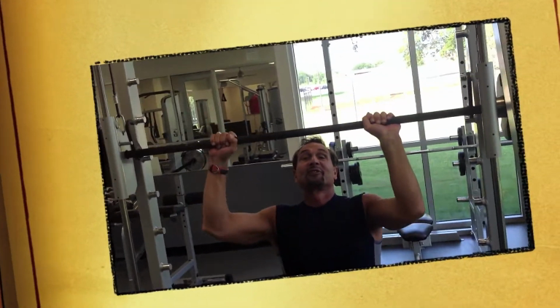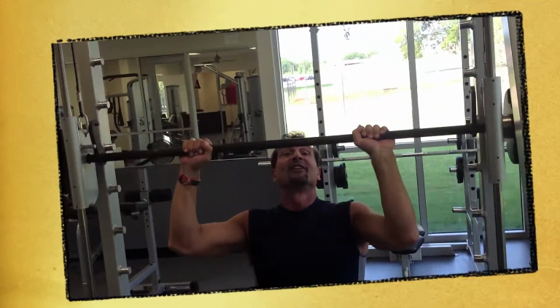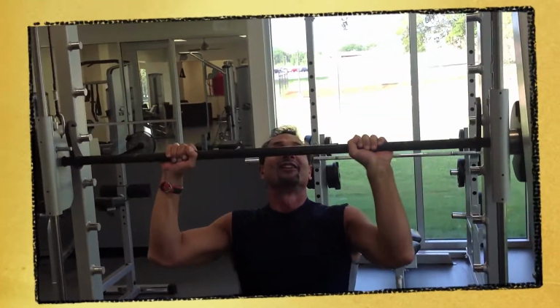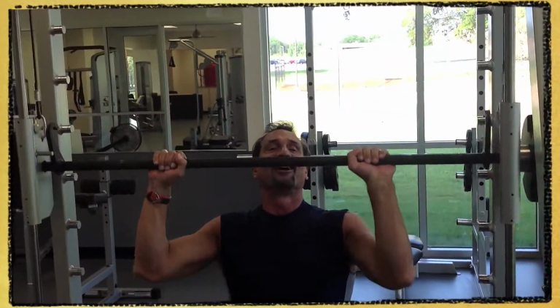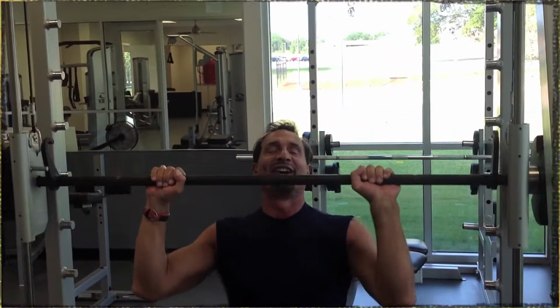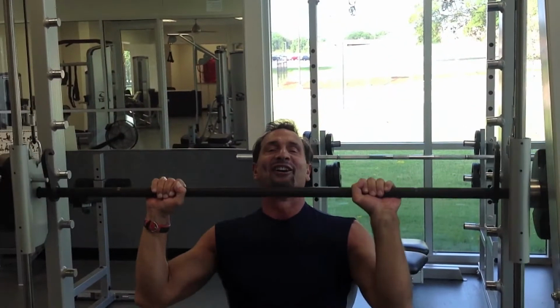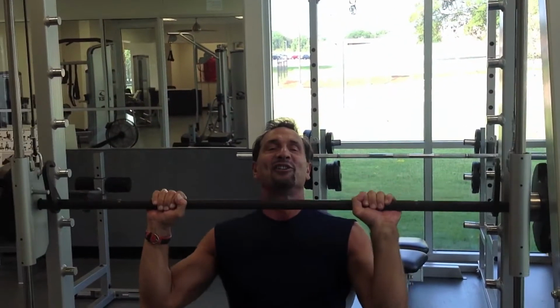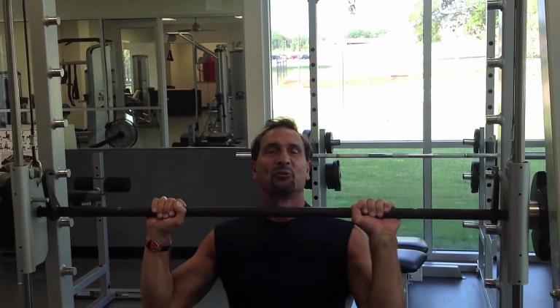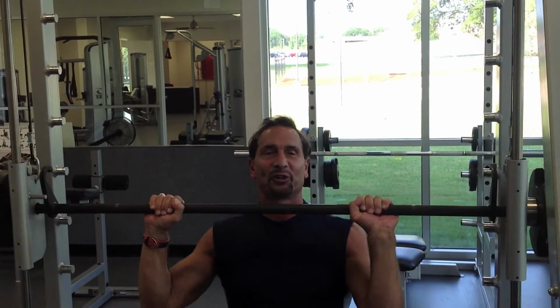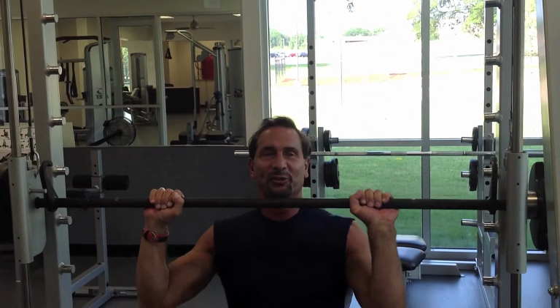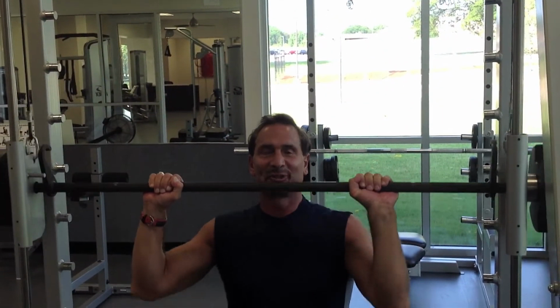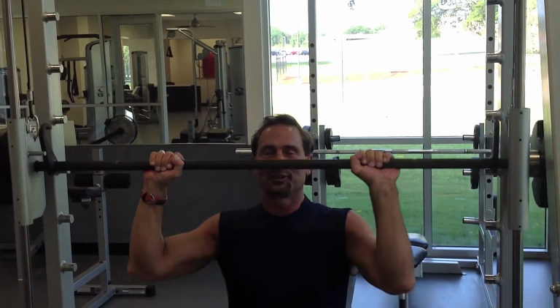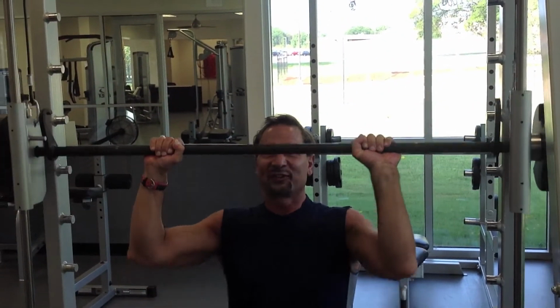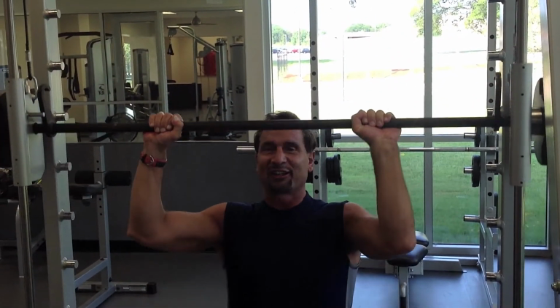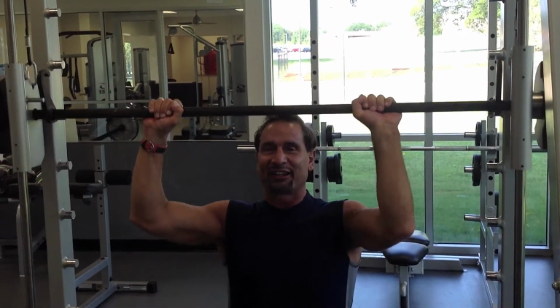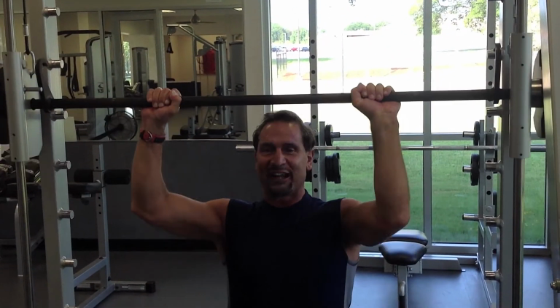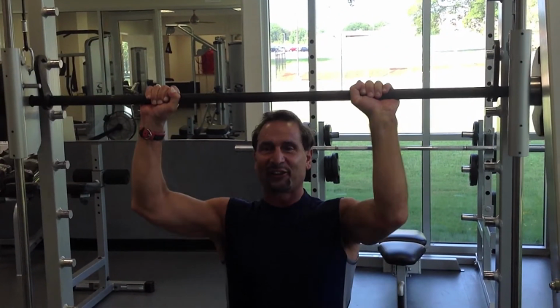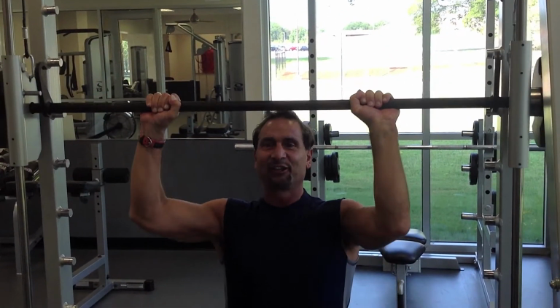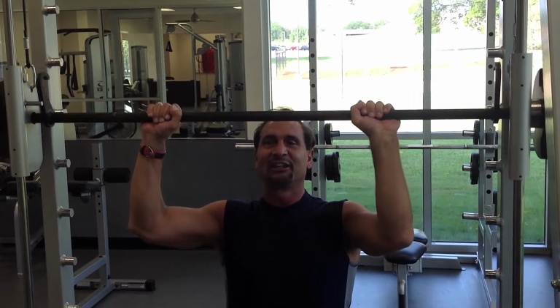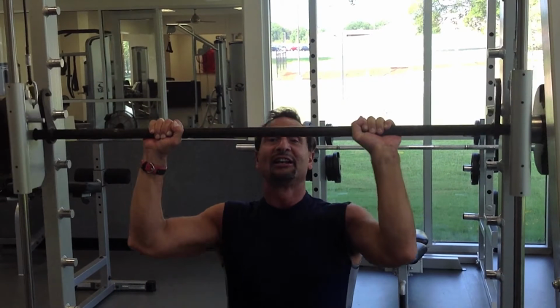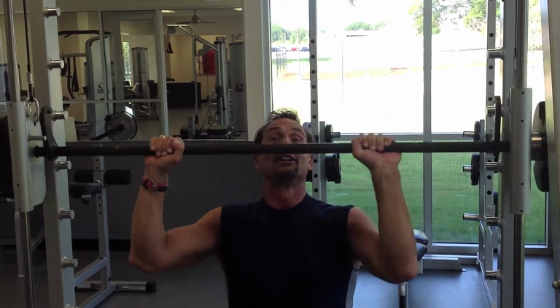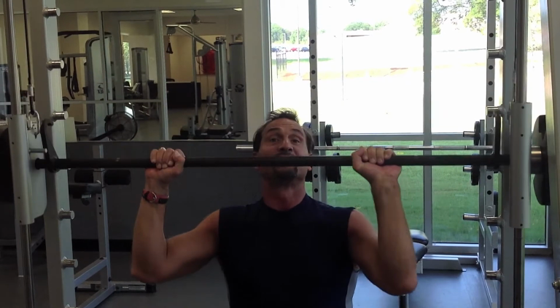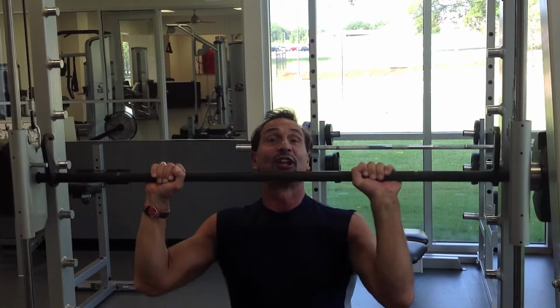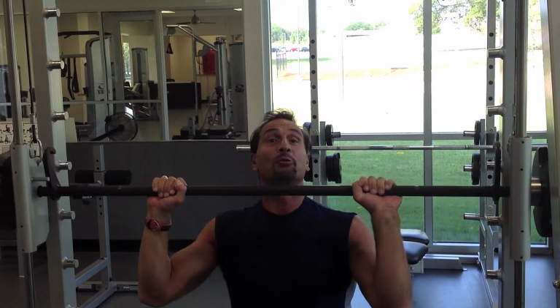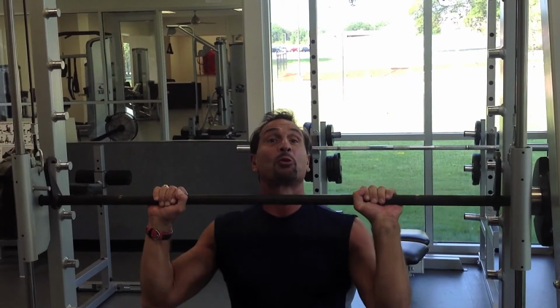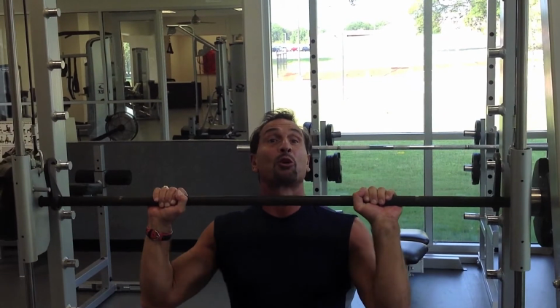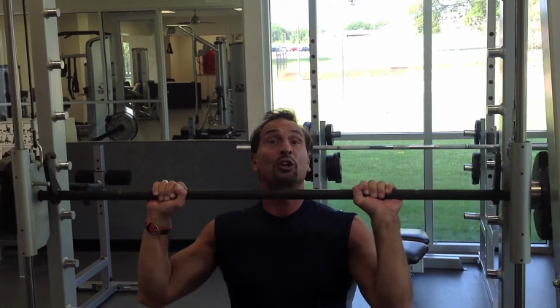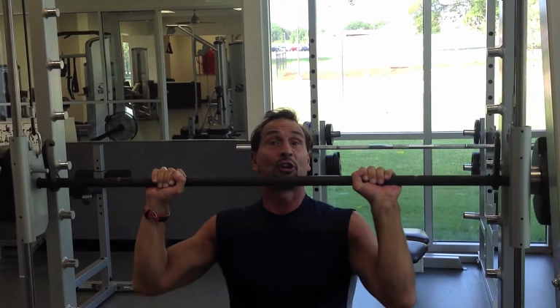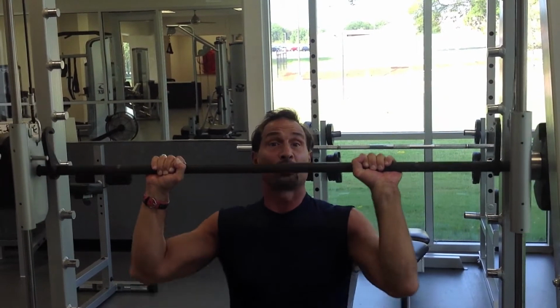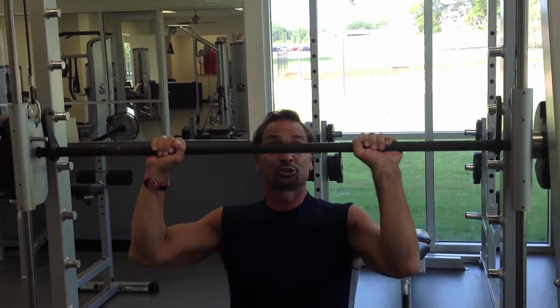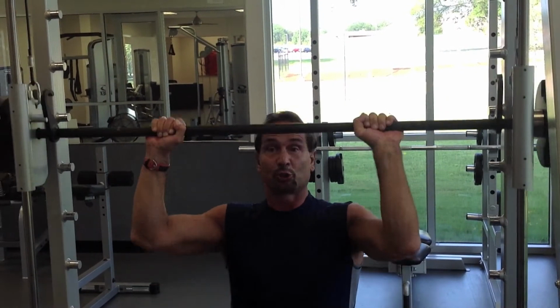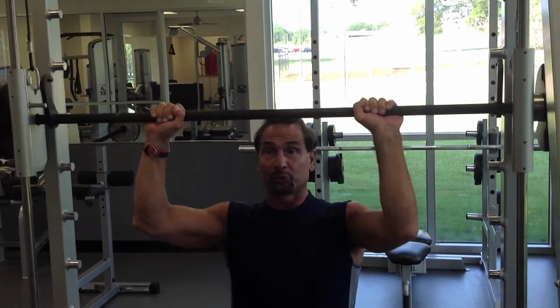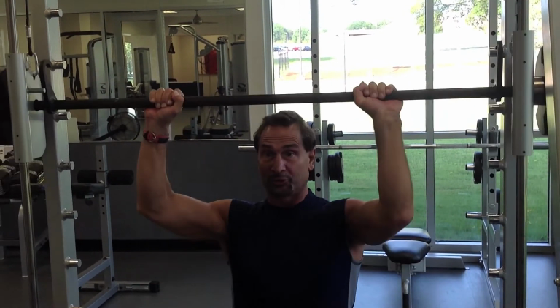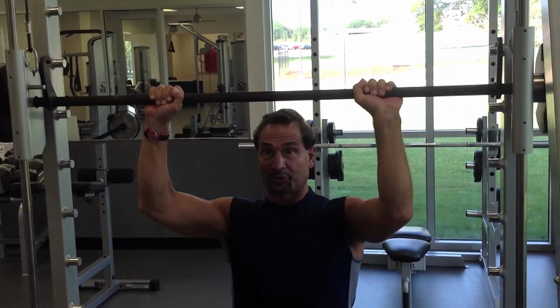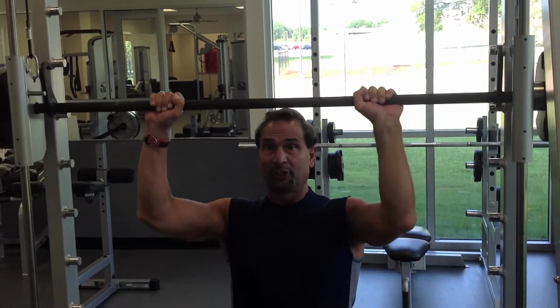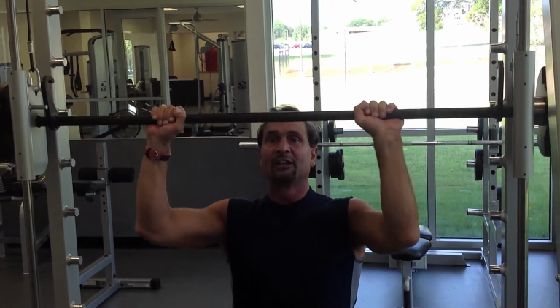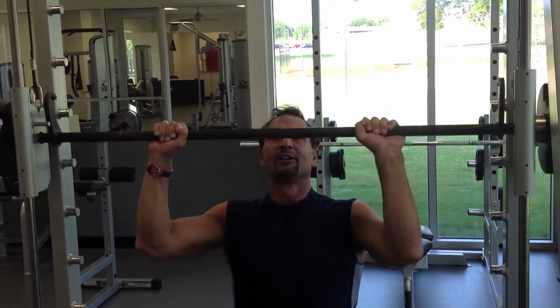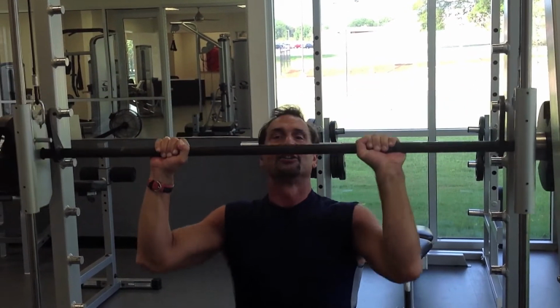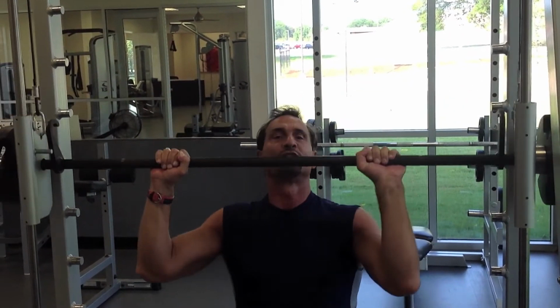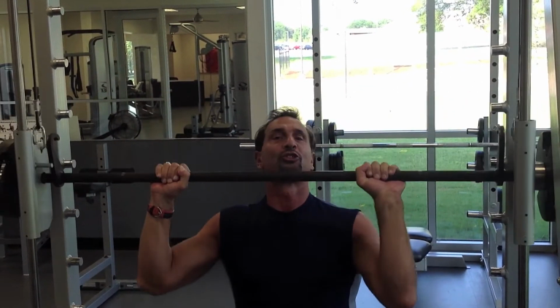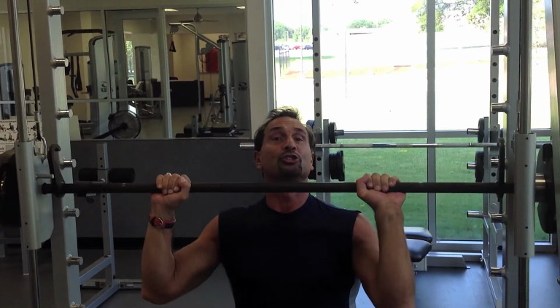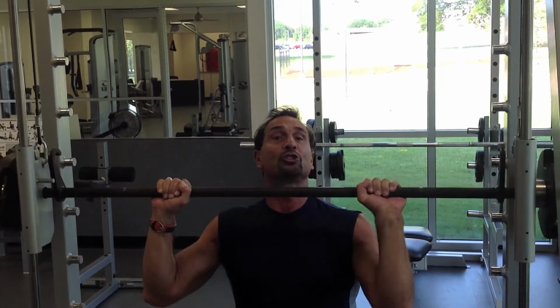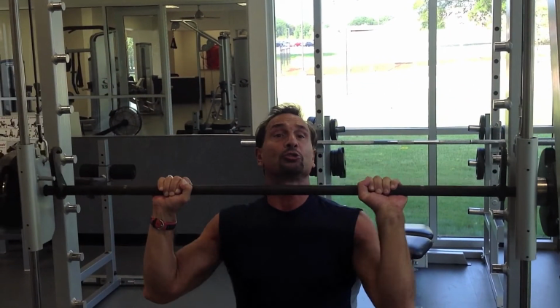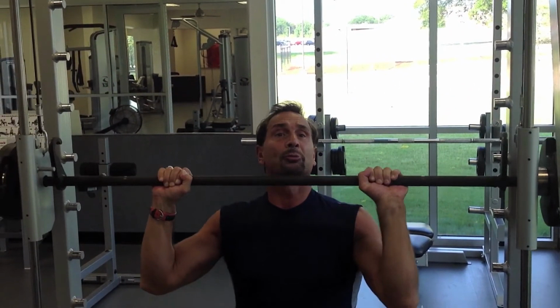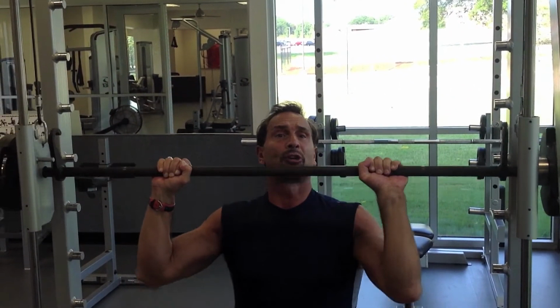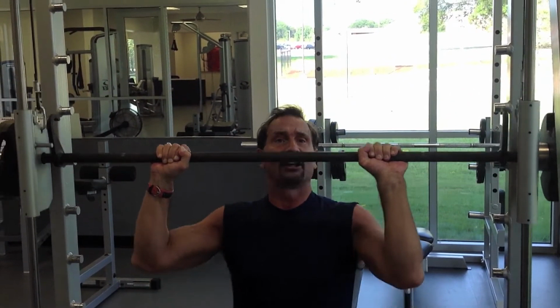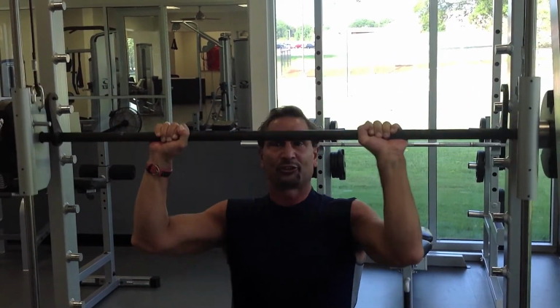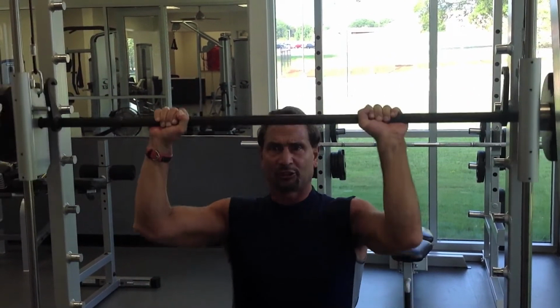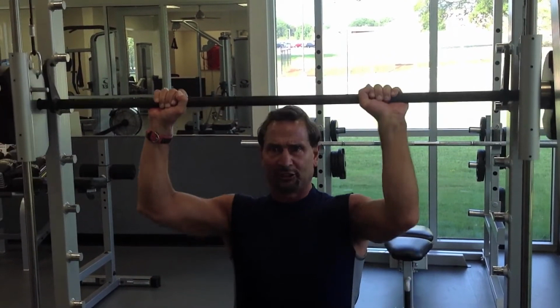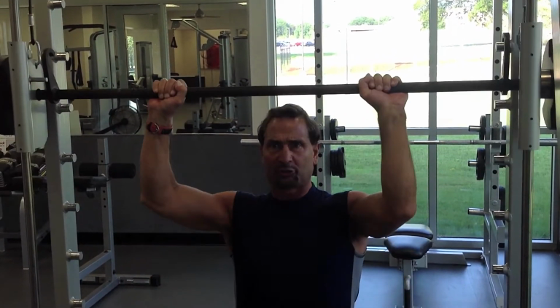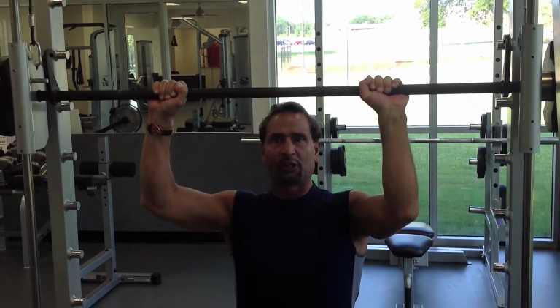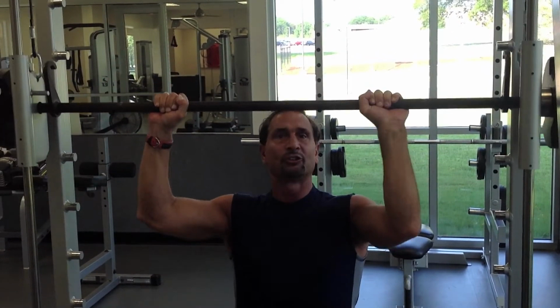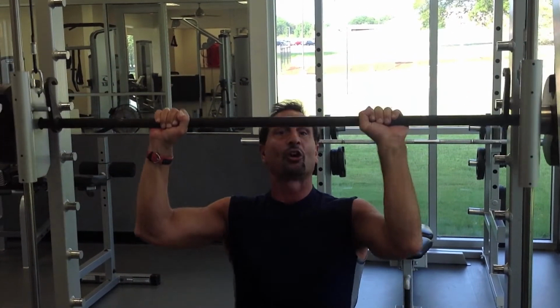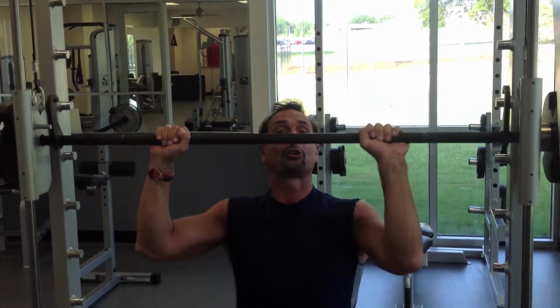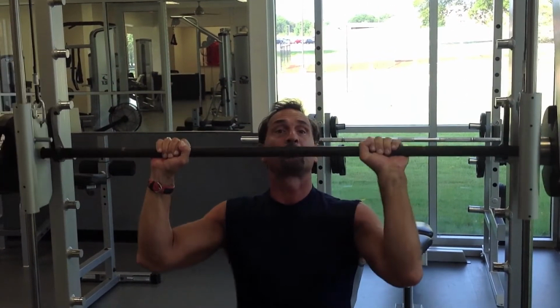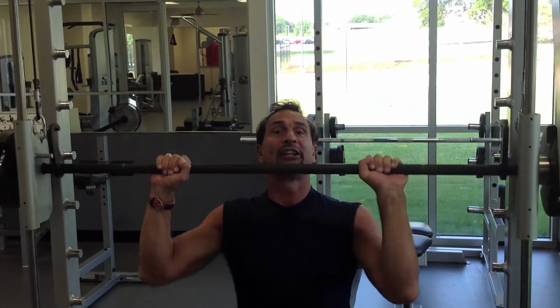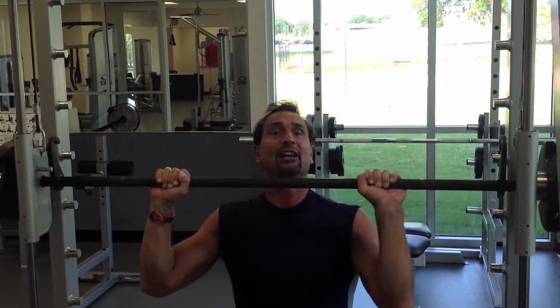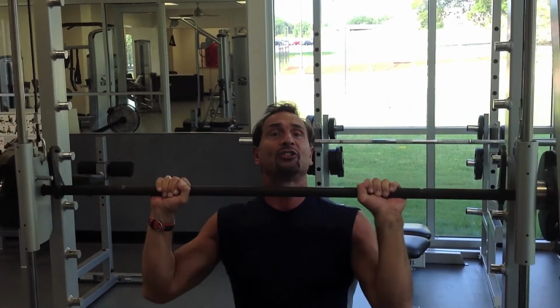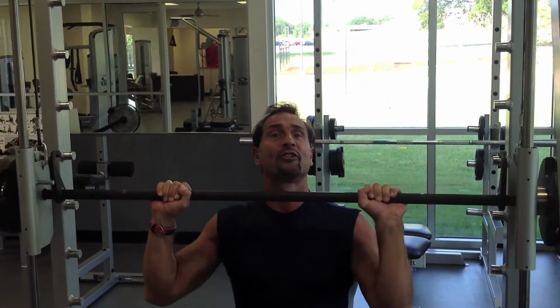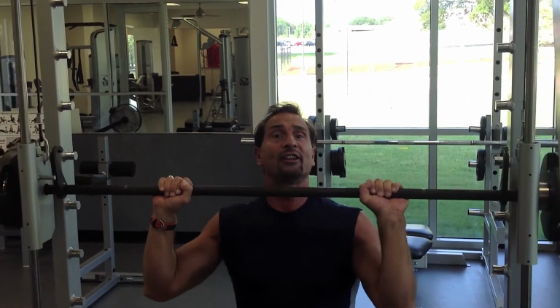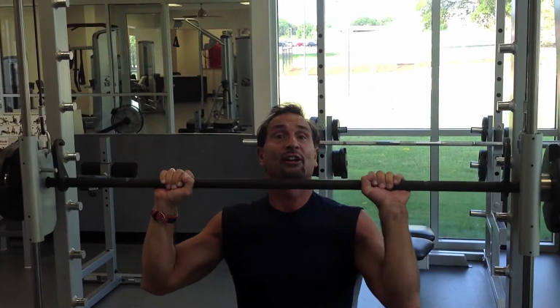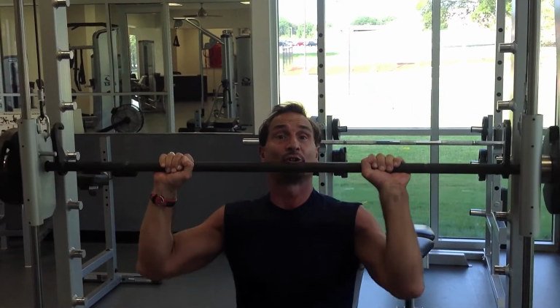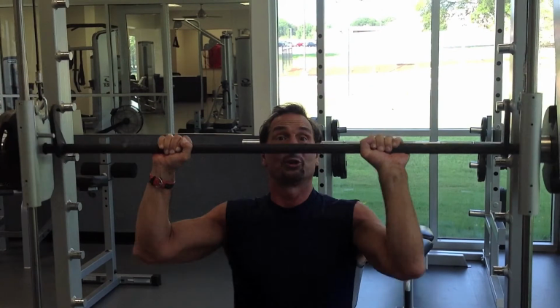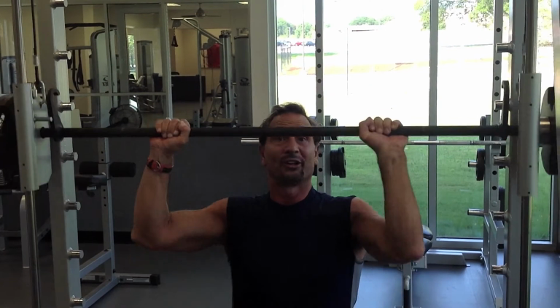Hi, welcome to Live Like an Athlete. Today we're working our shoulders. This is a shoulder press. It trains all three heads of the deltoid.